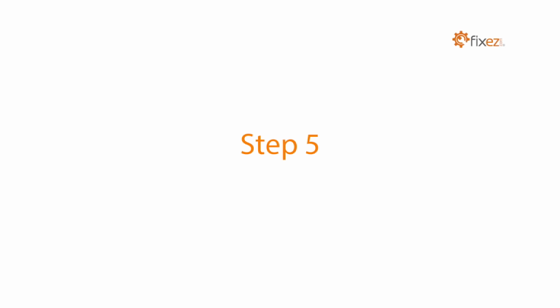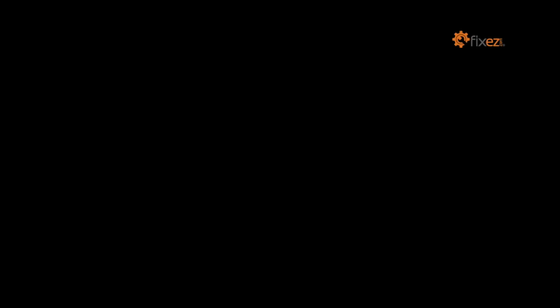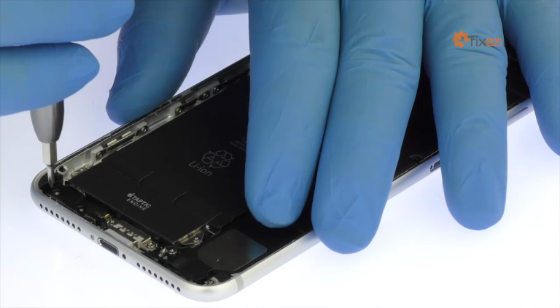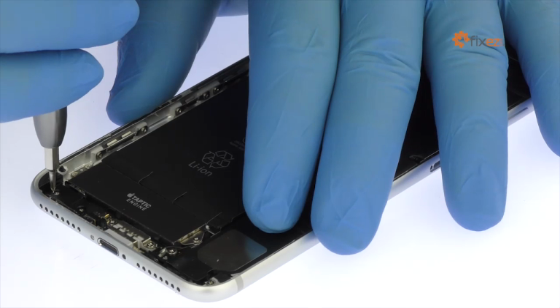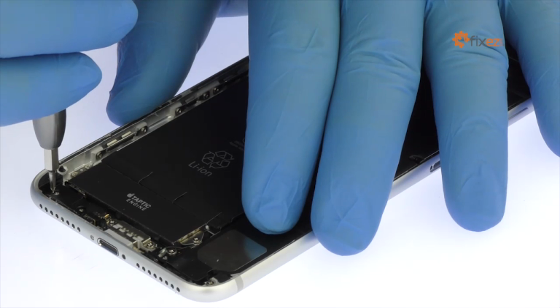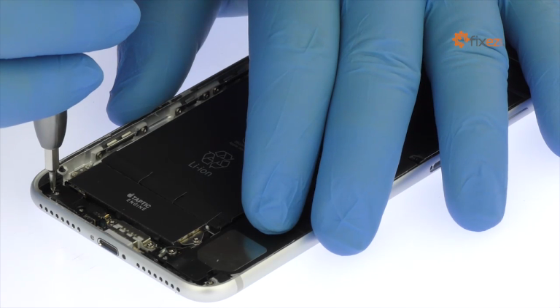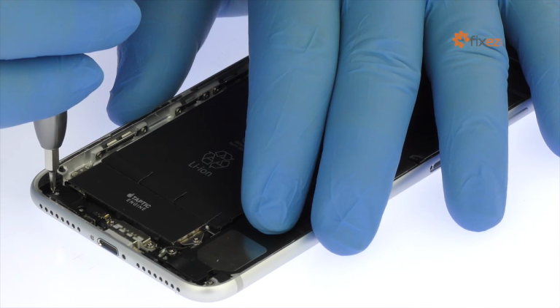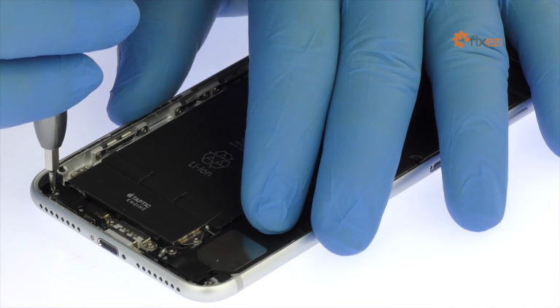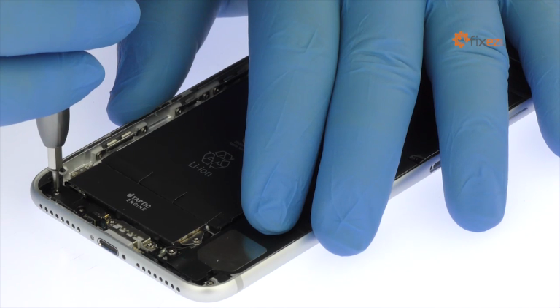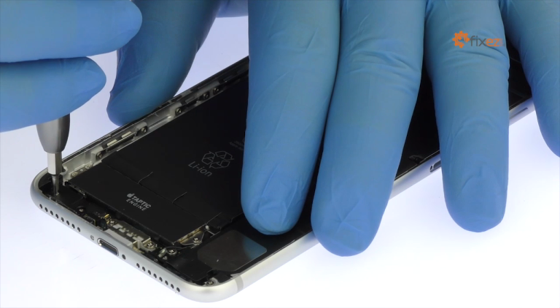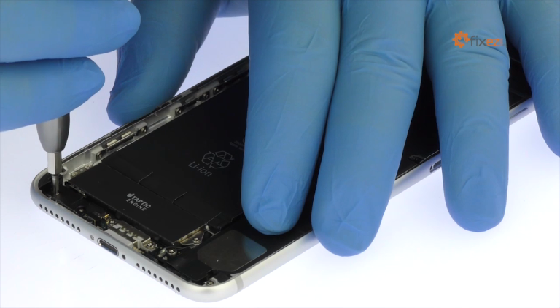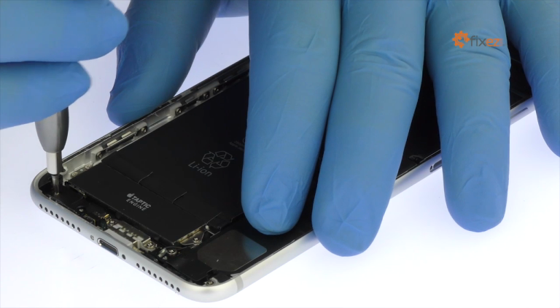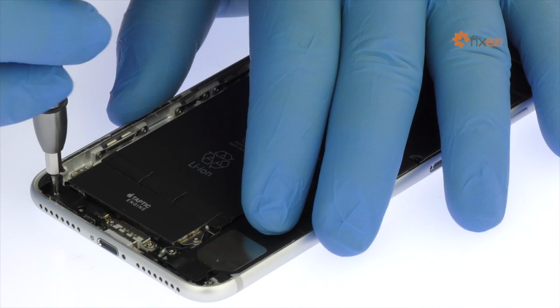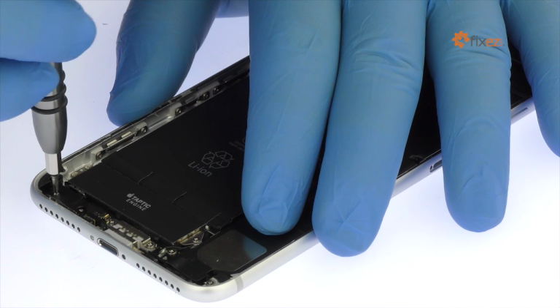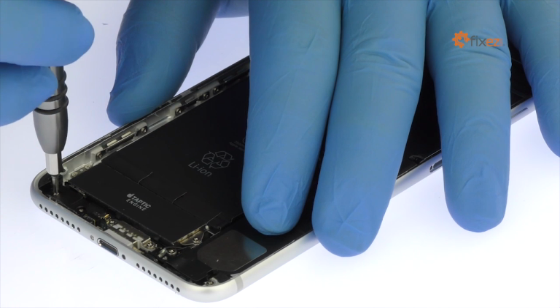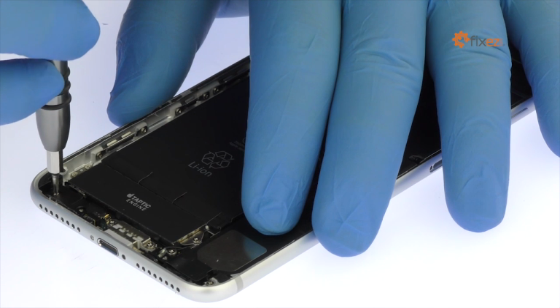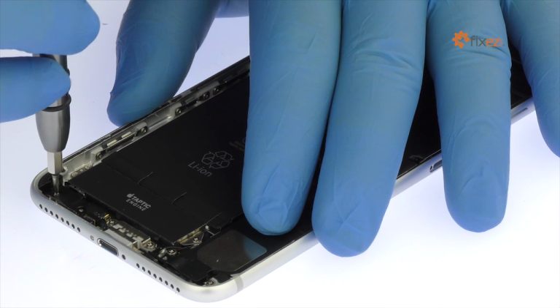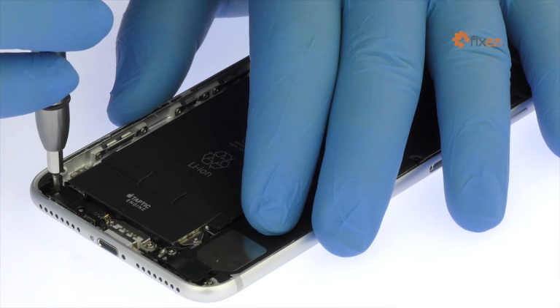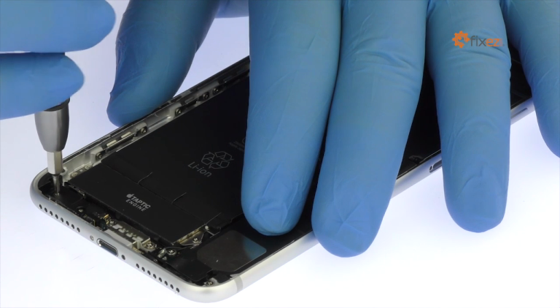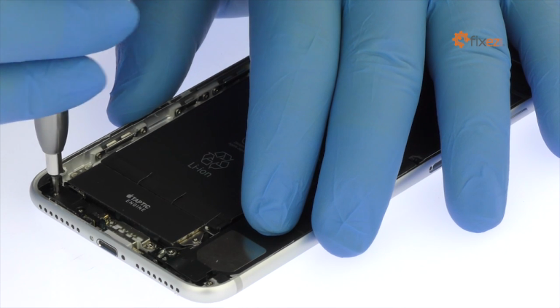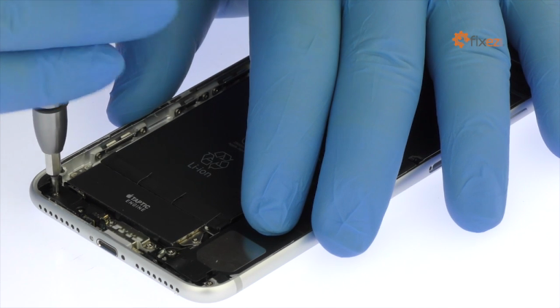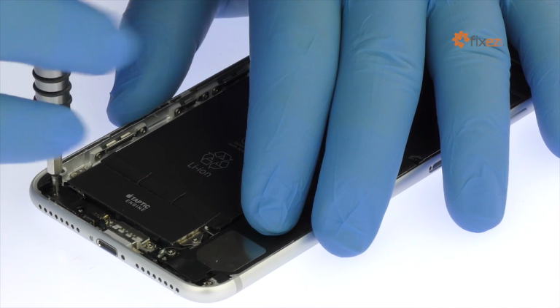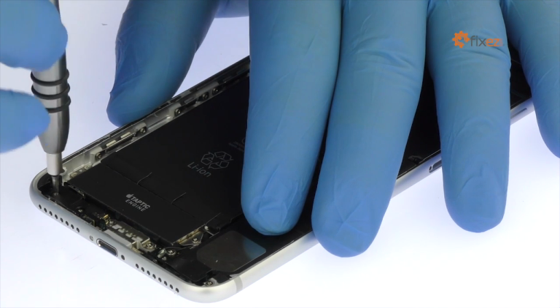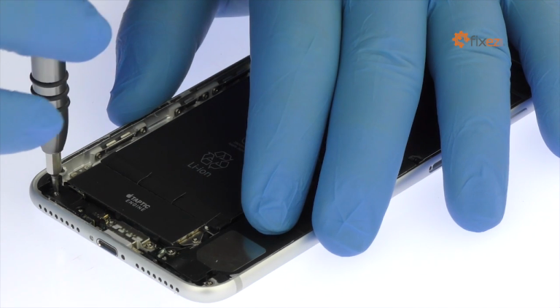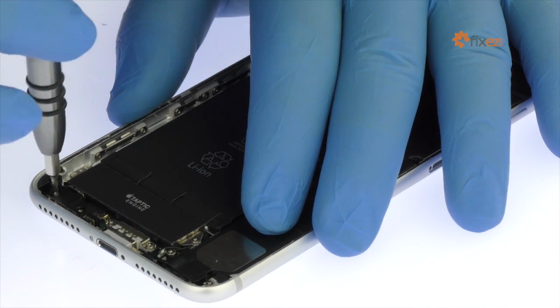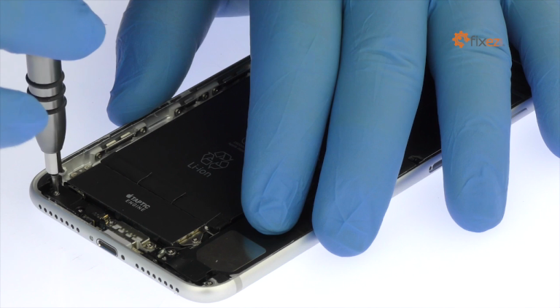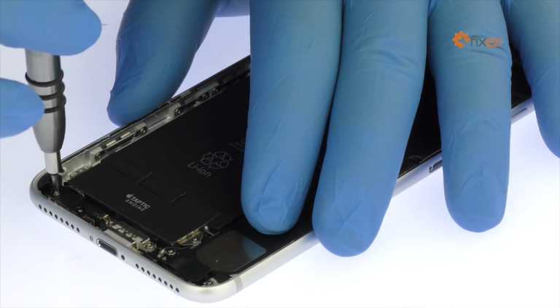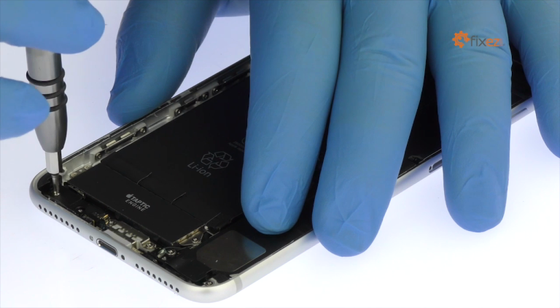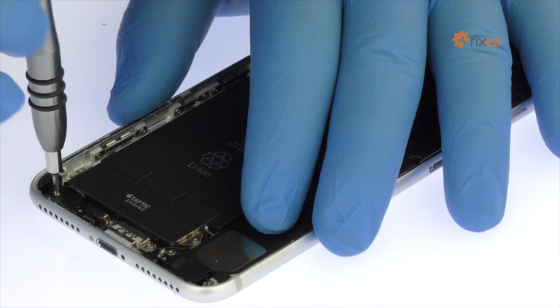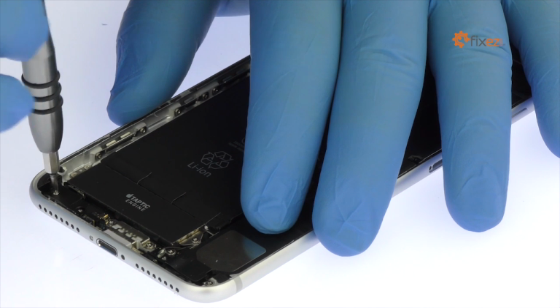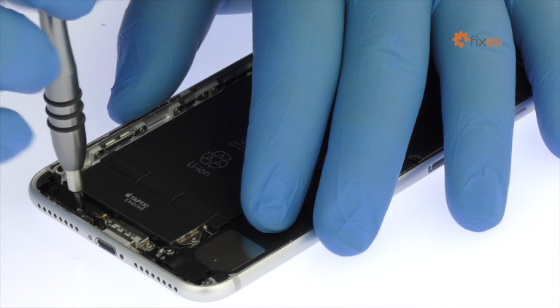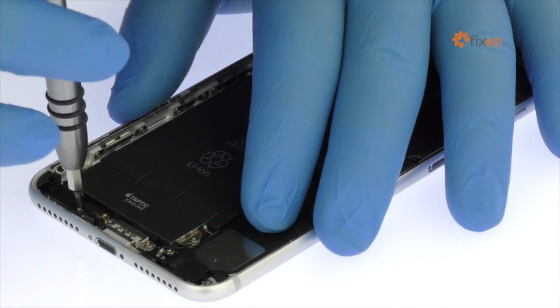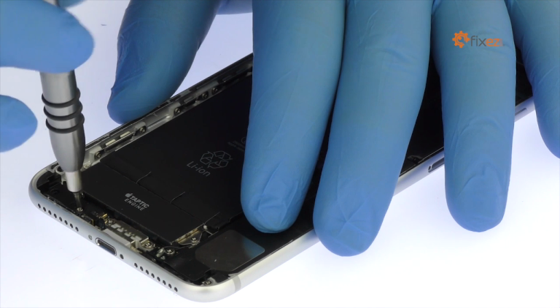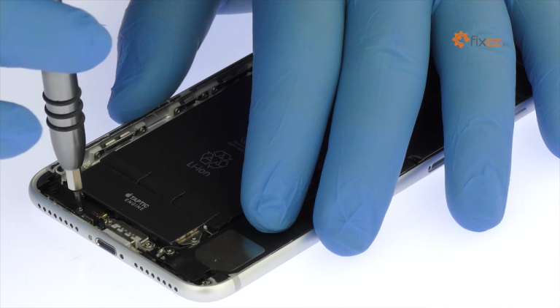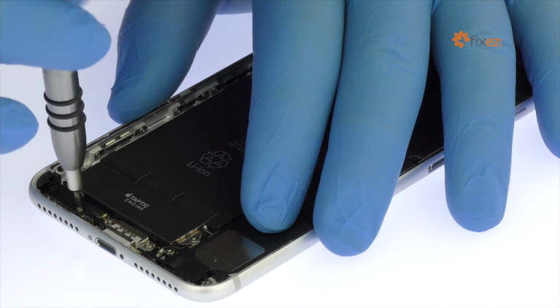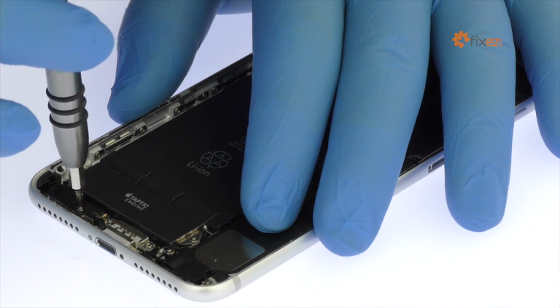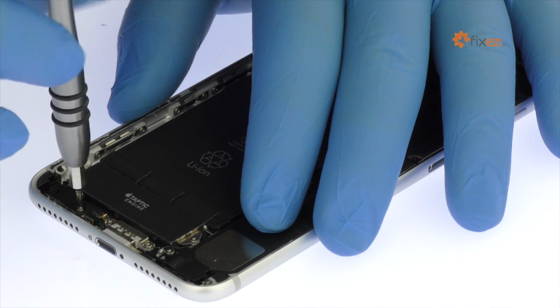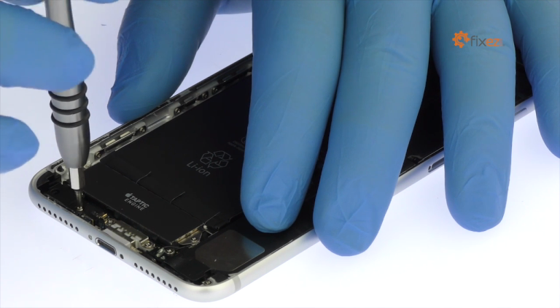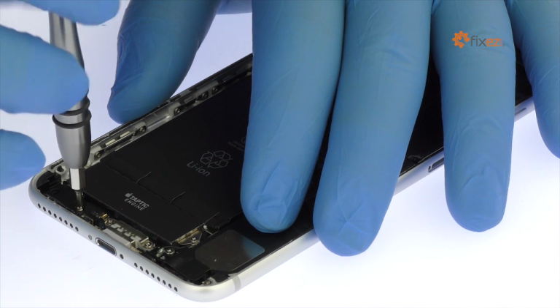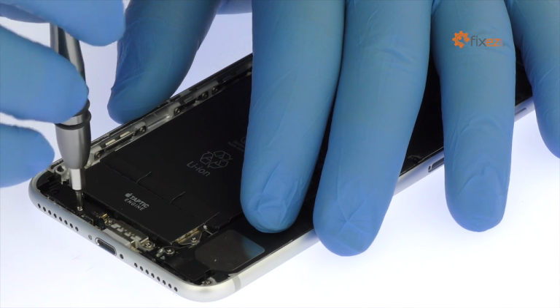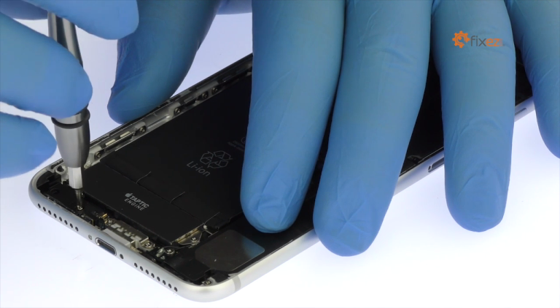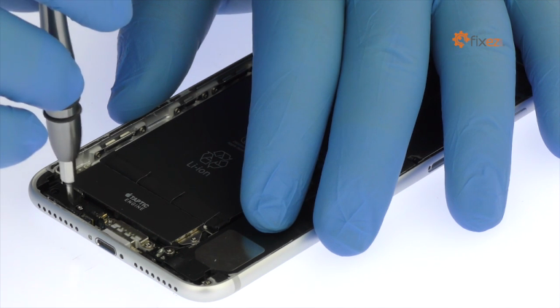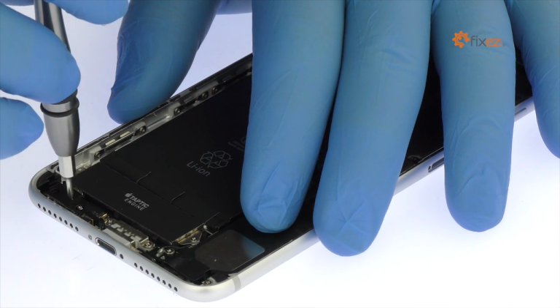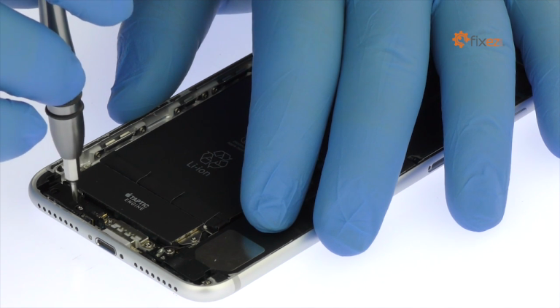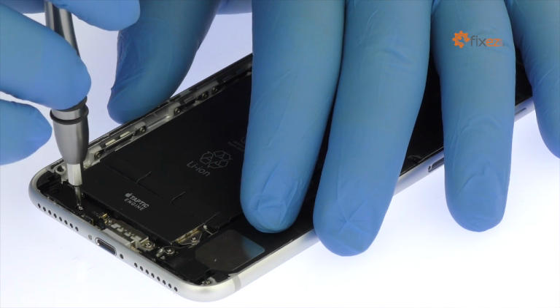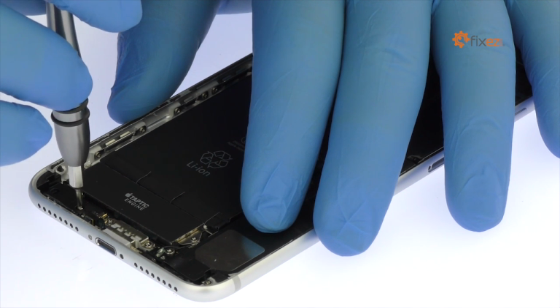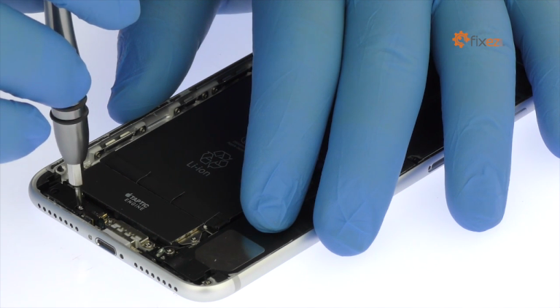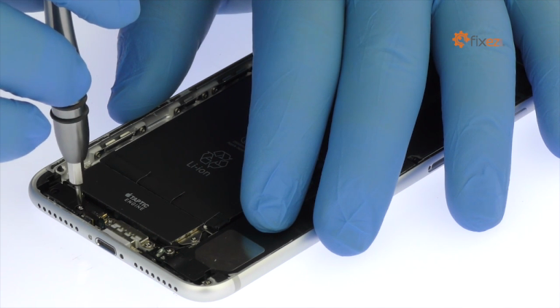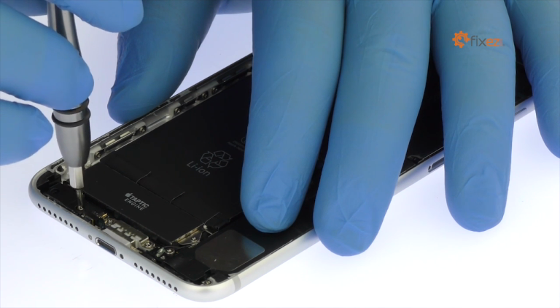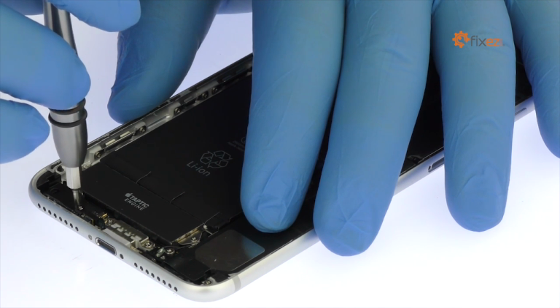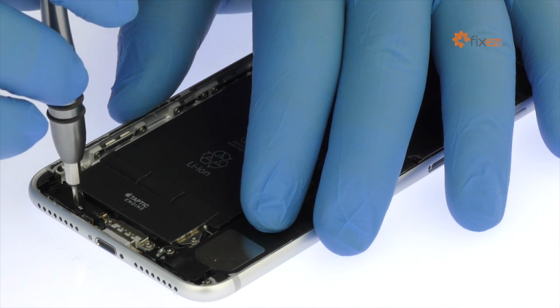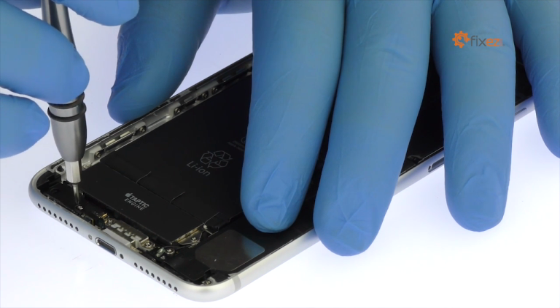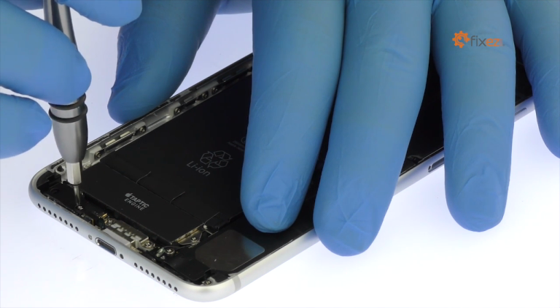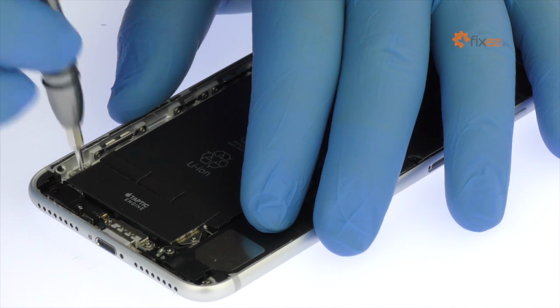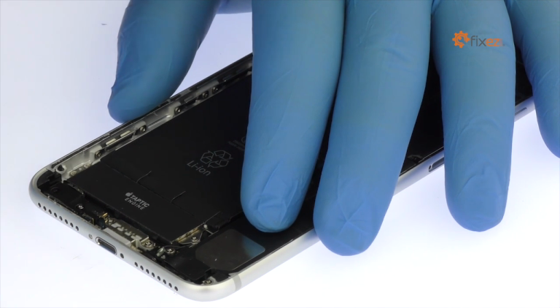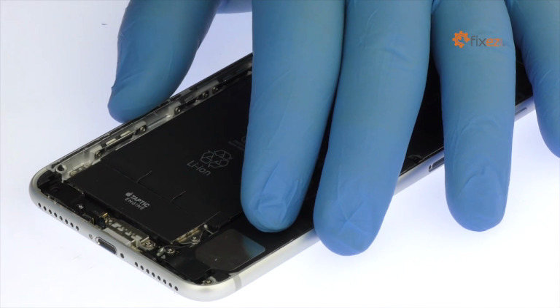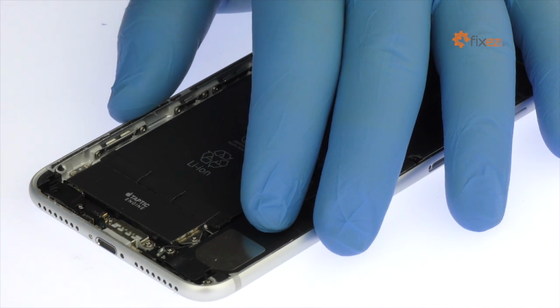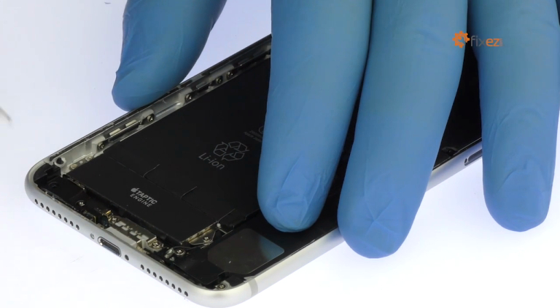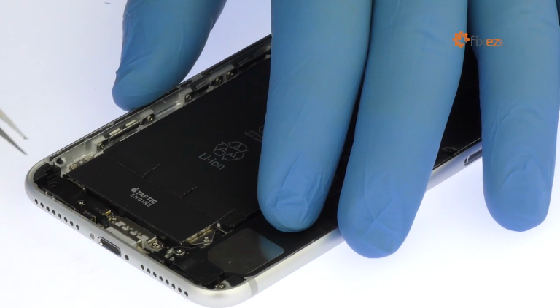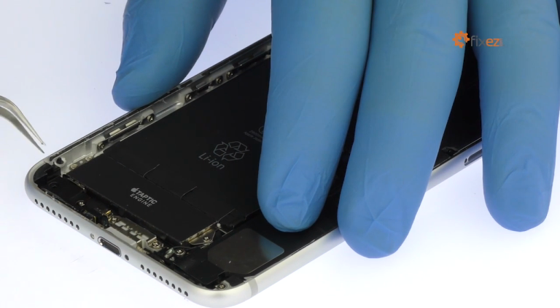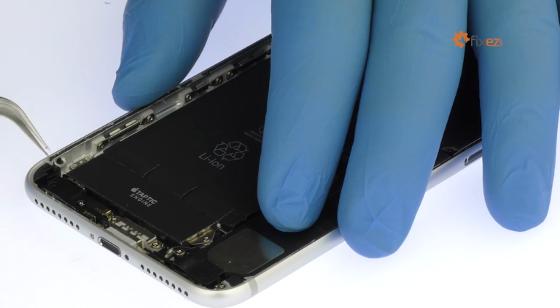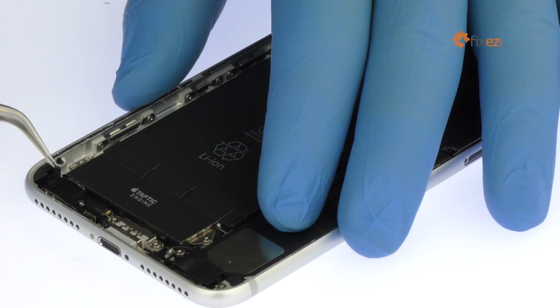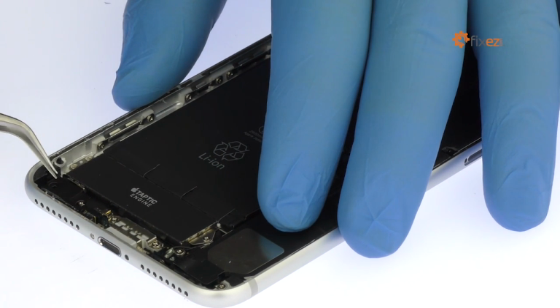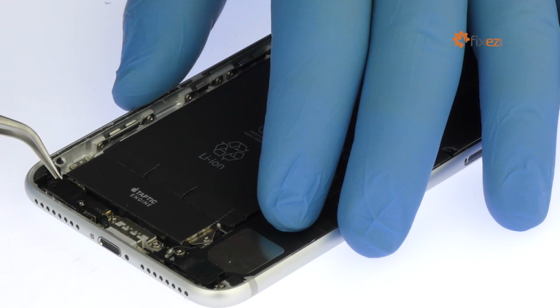In place of the headphone jack is a barometric vent. Remove the two Phillips screws and then raise it out of the iPhone 7 Plus rear case.